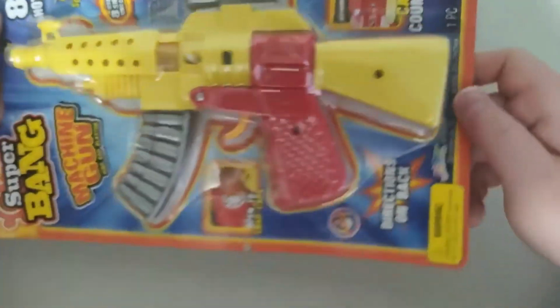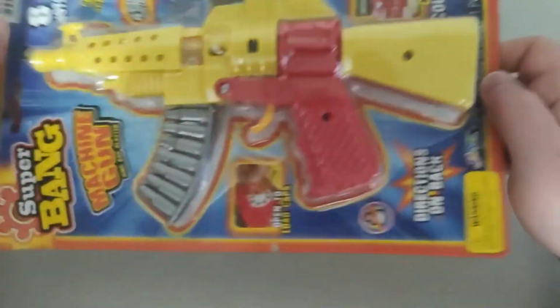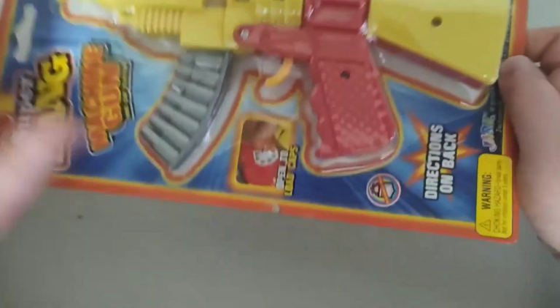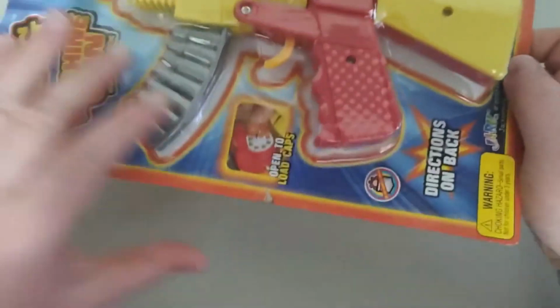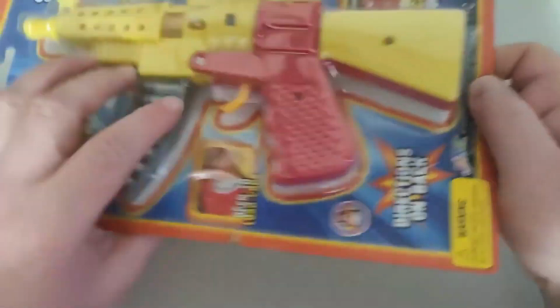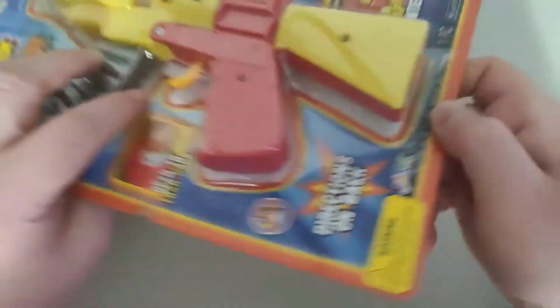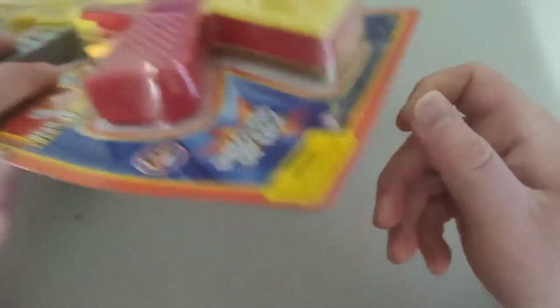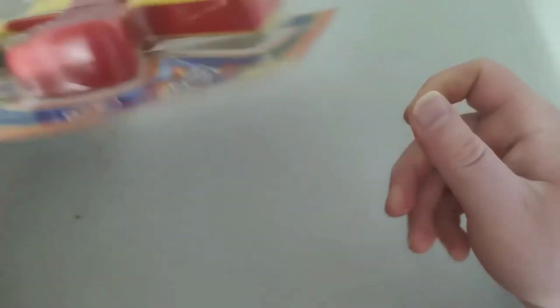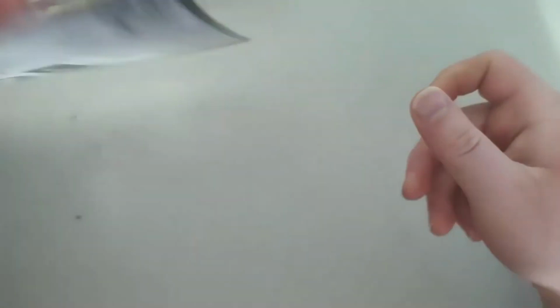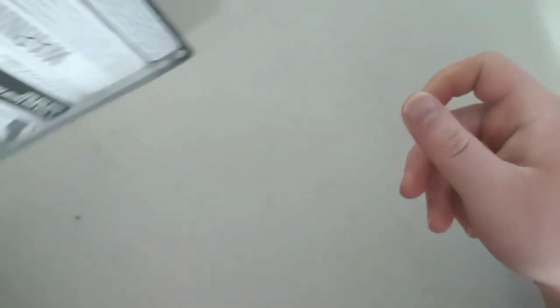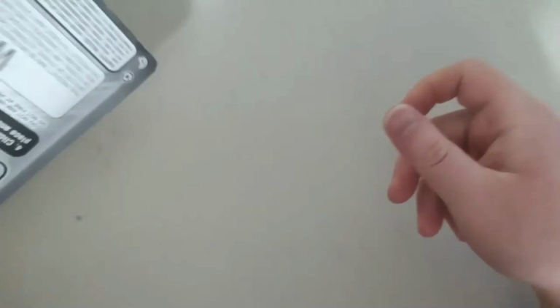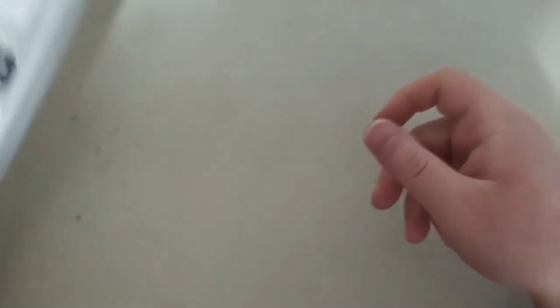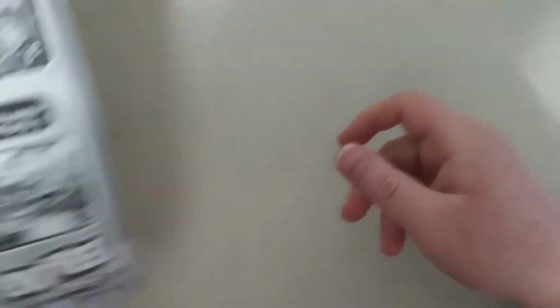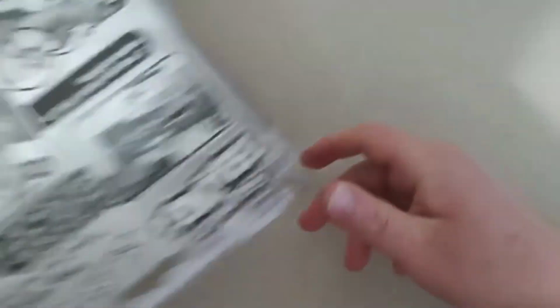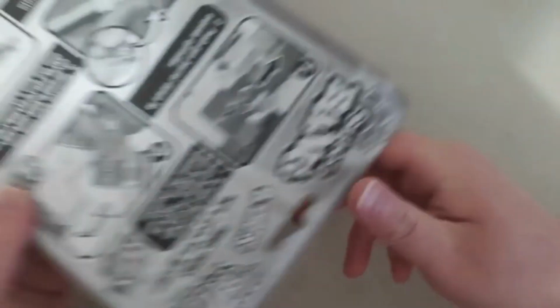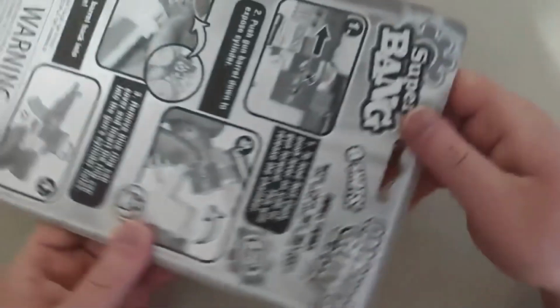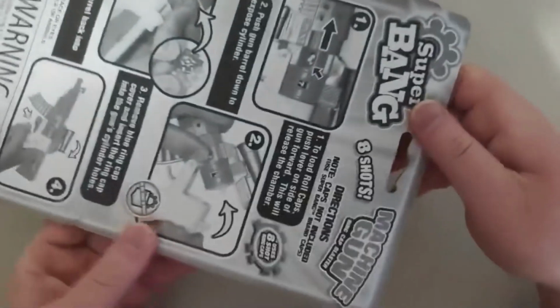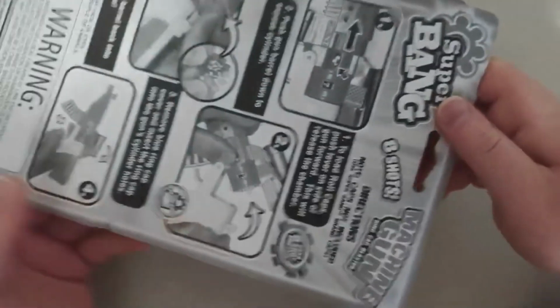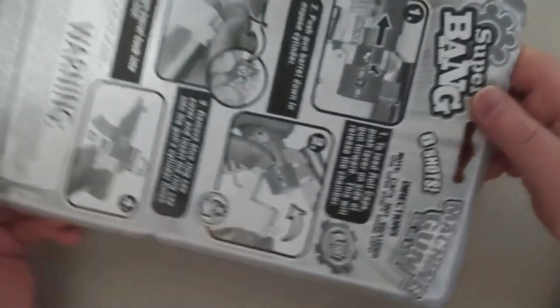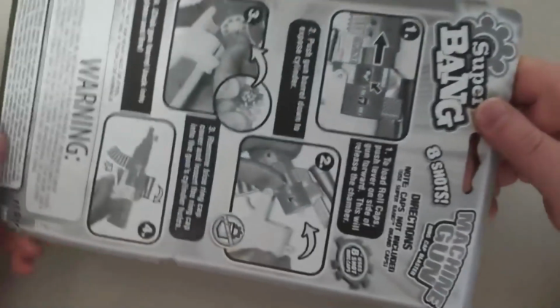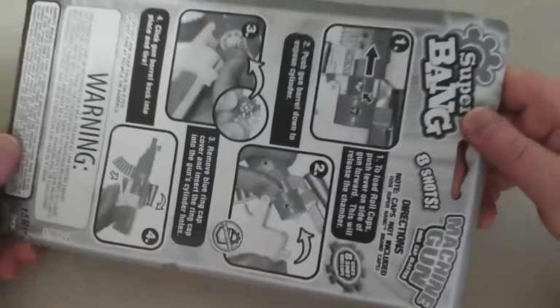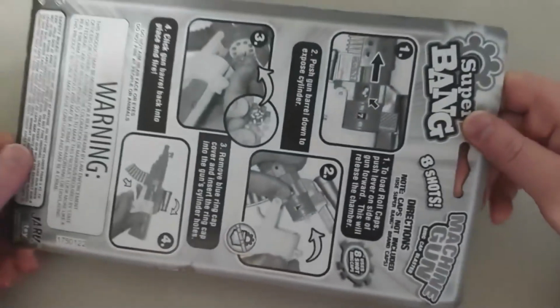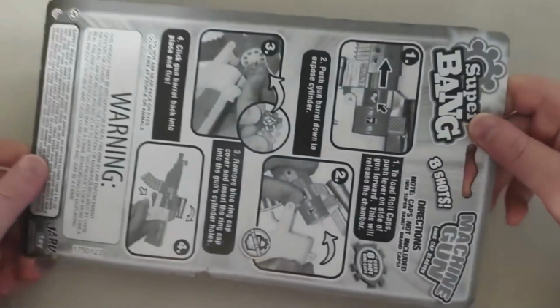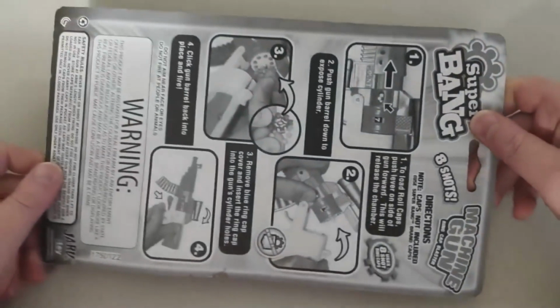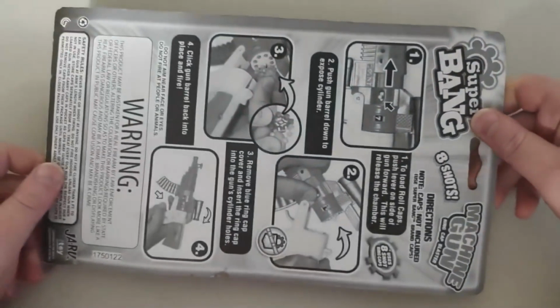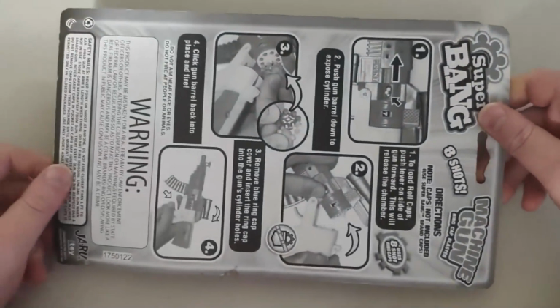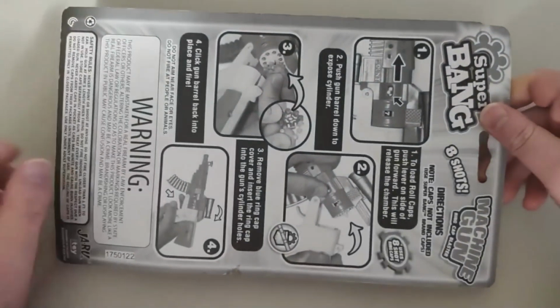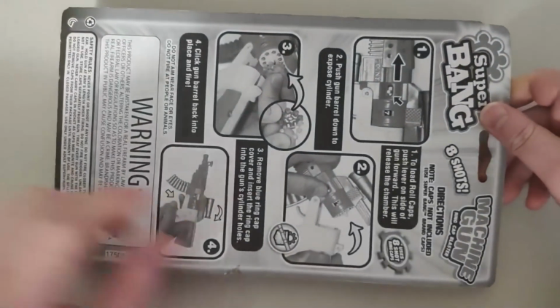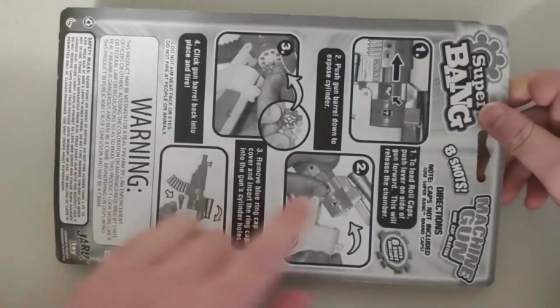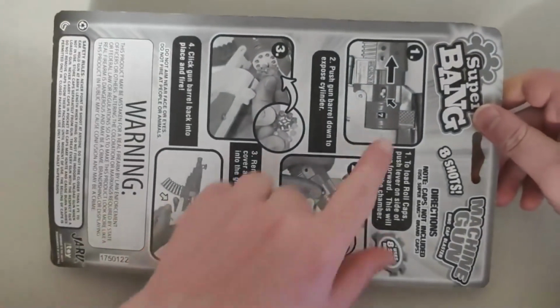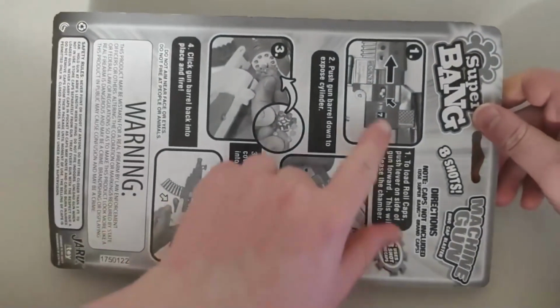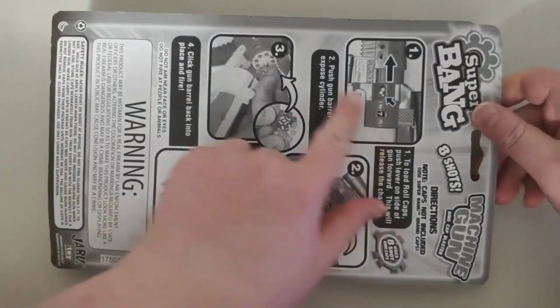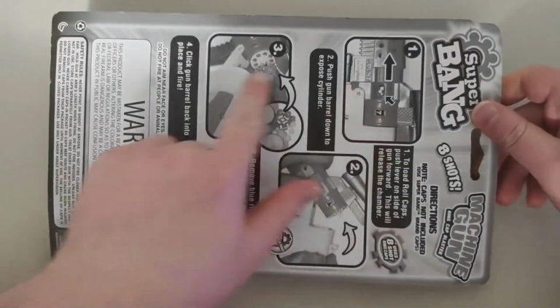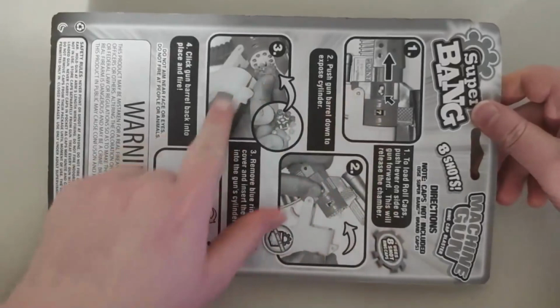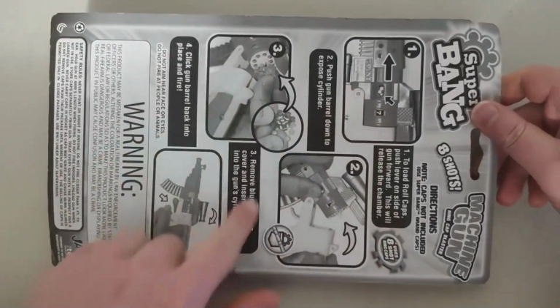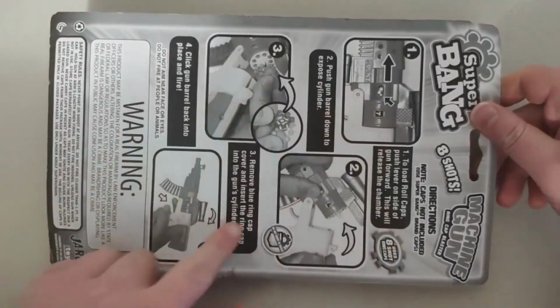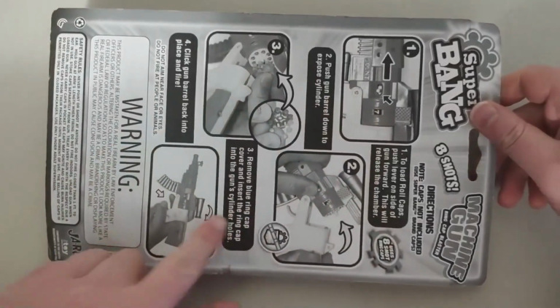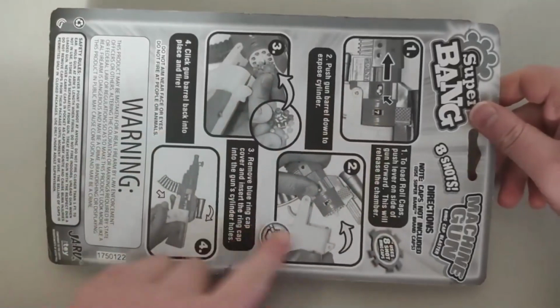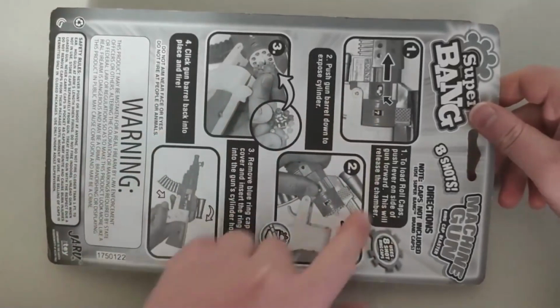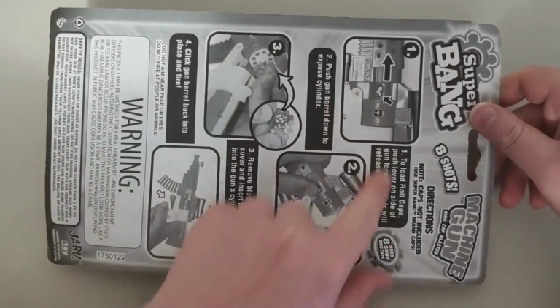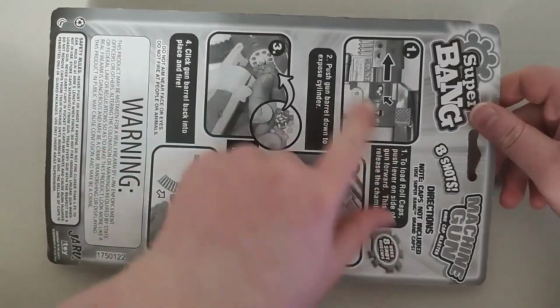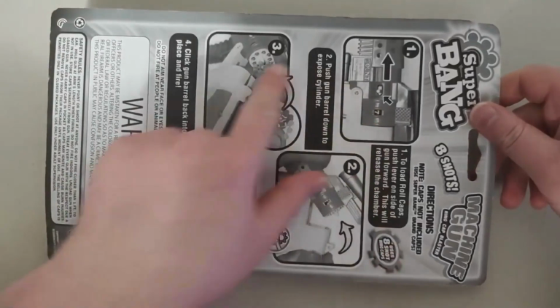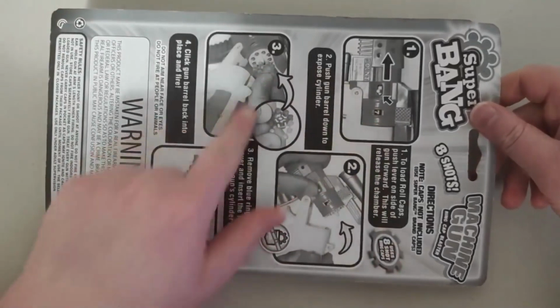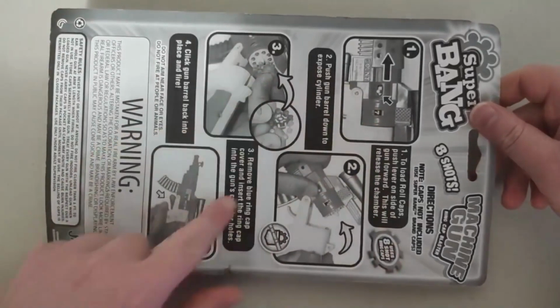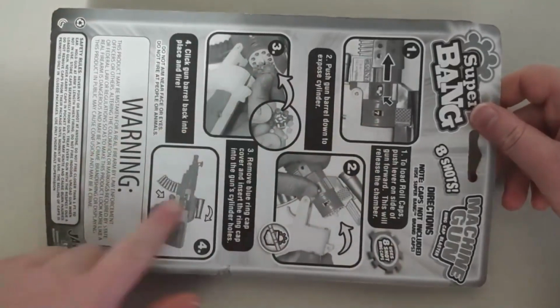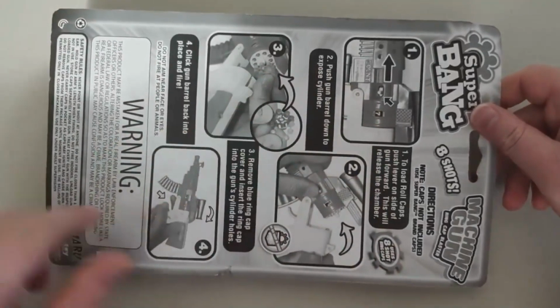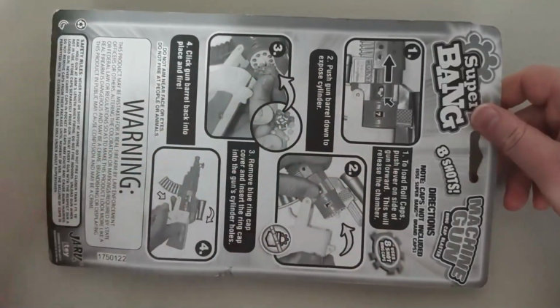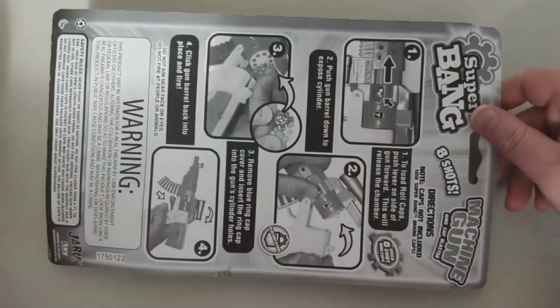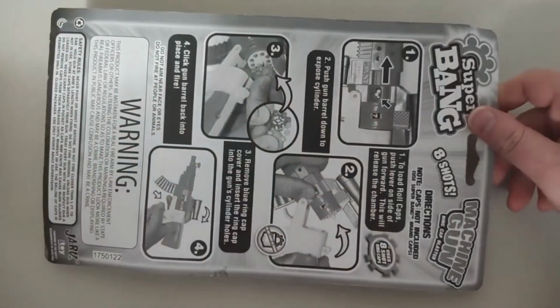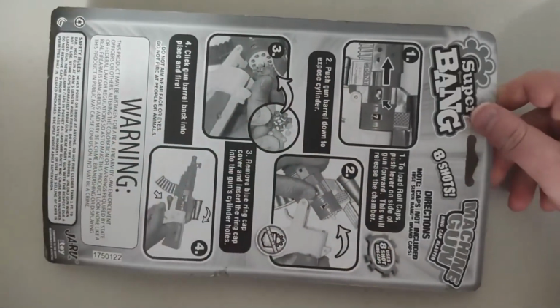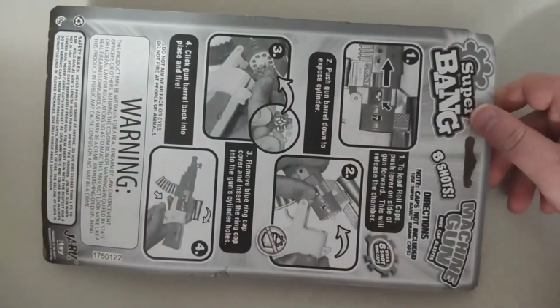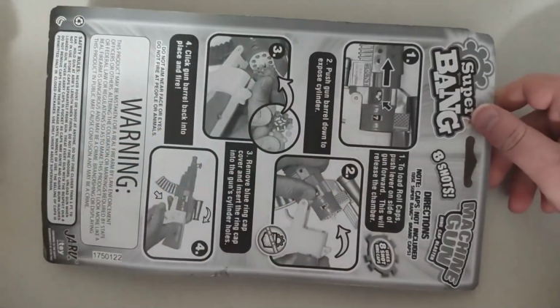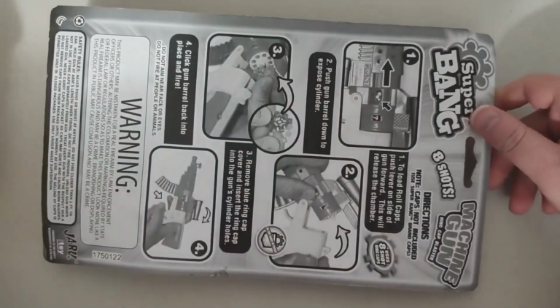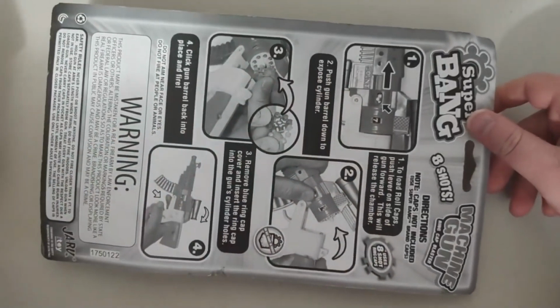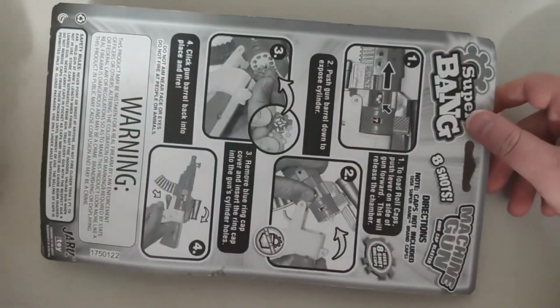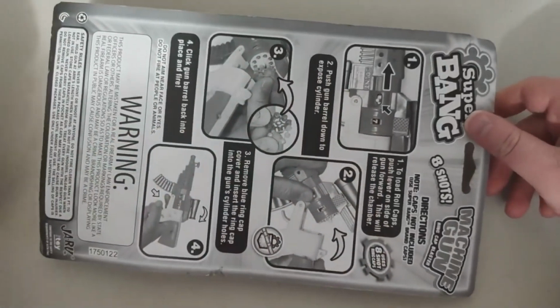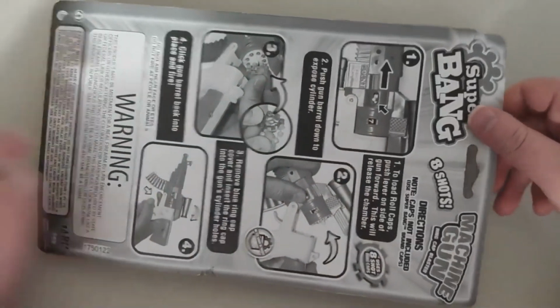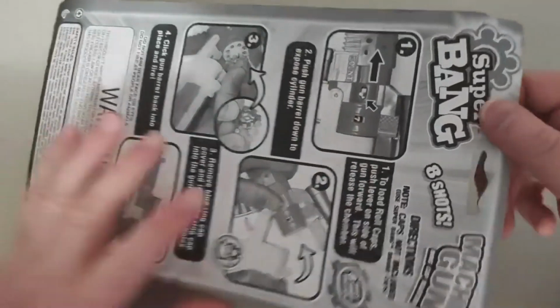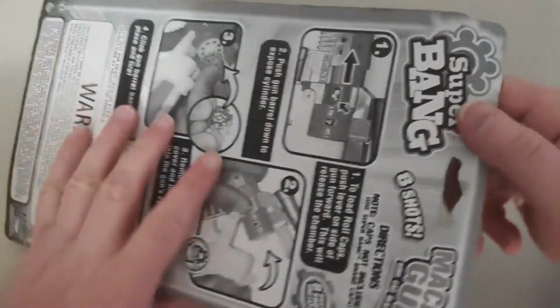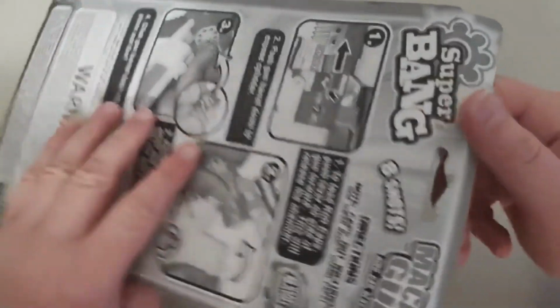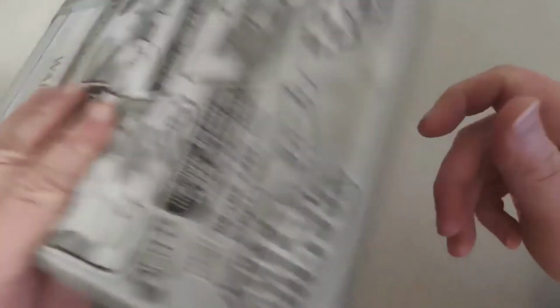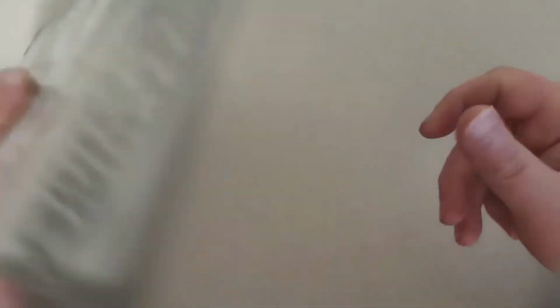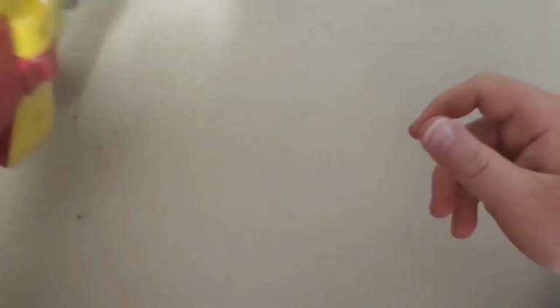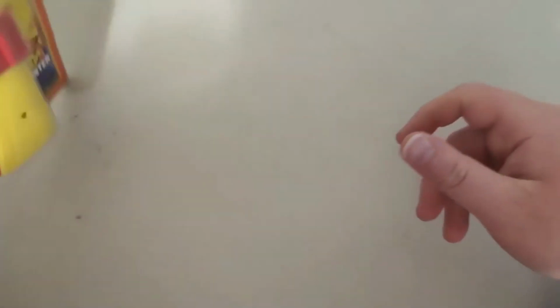Just so you know, it's the front, and then here's the back. And it tells you all the instructions on the back of this item, so that's pretty cool.